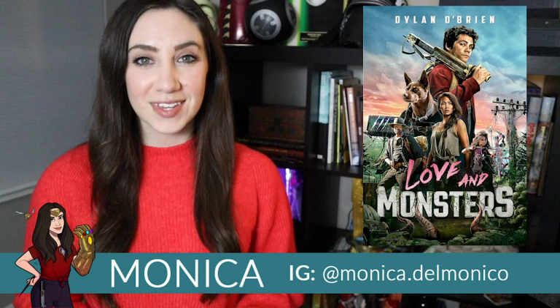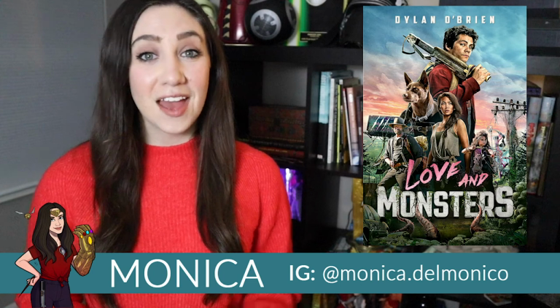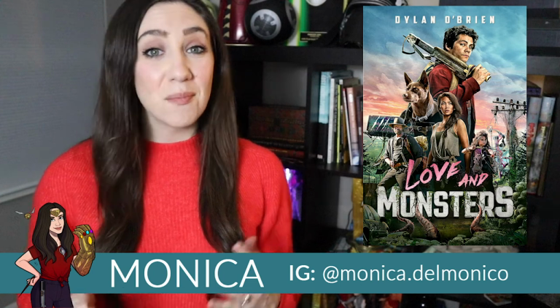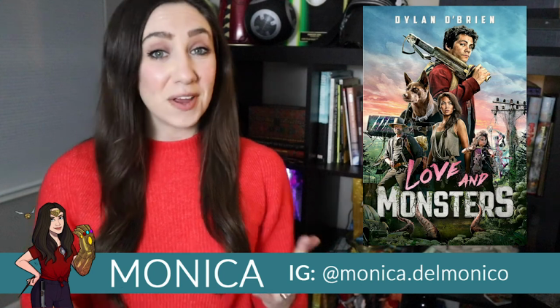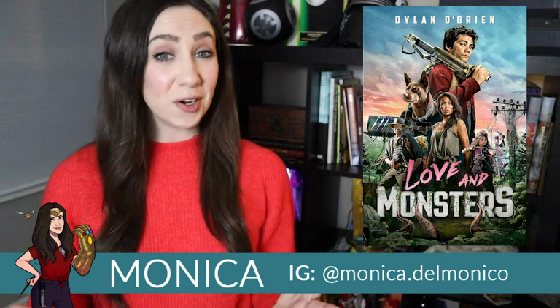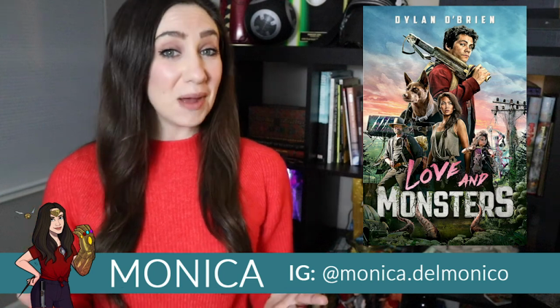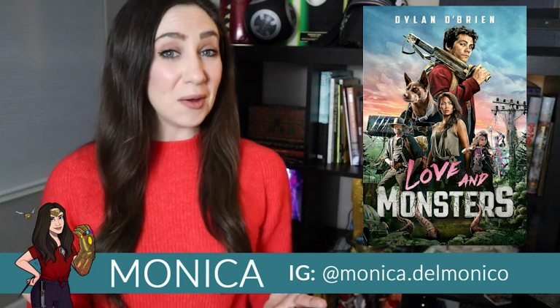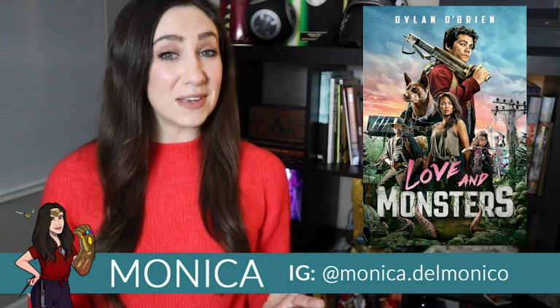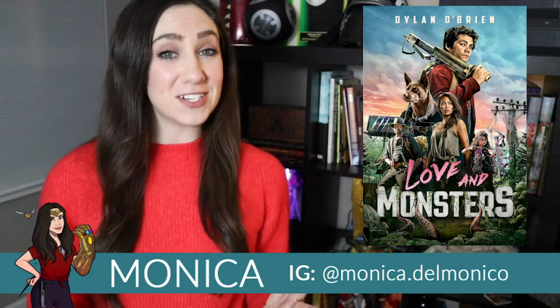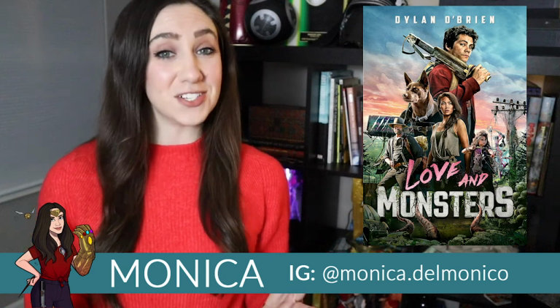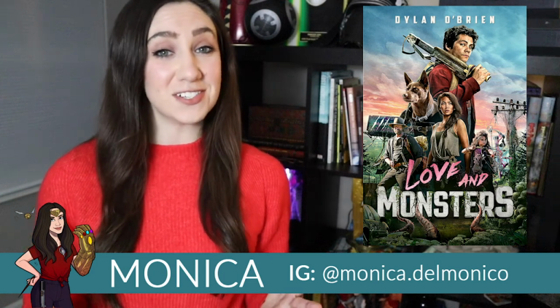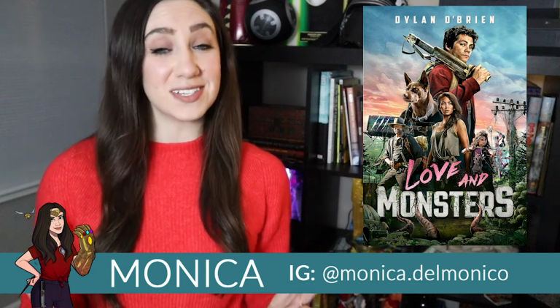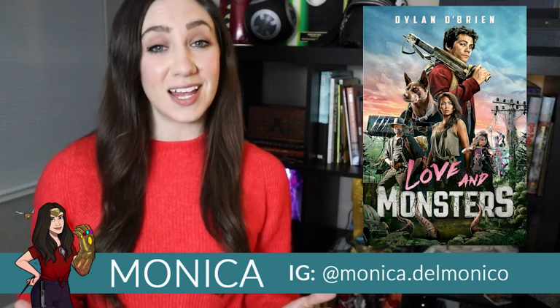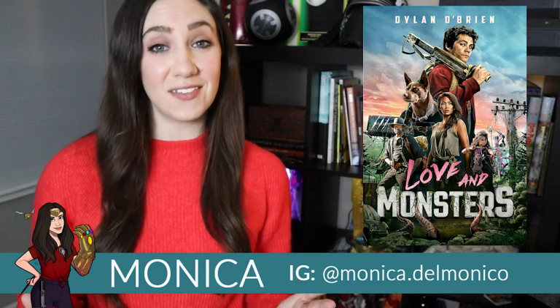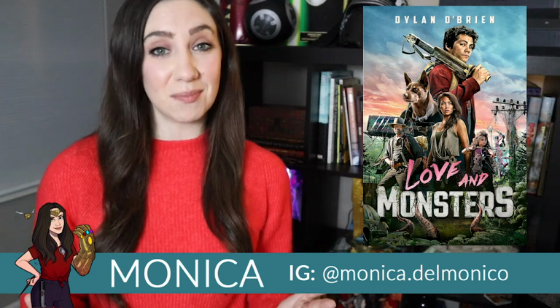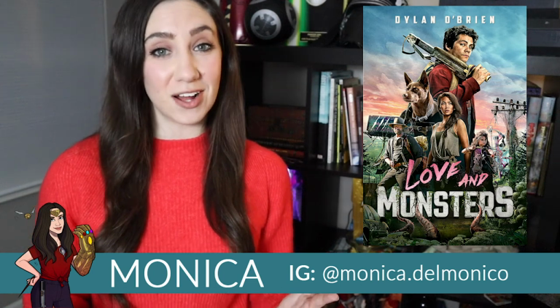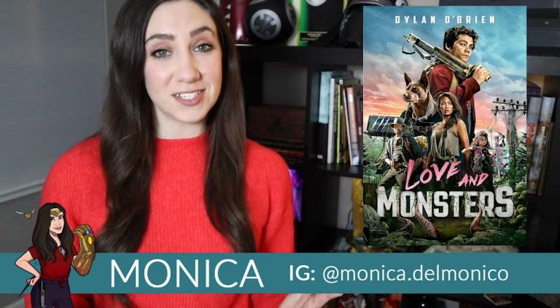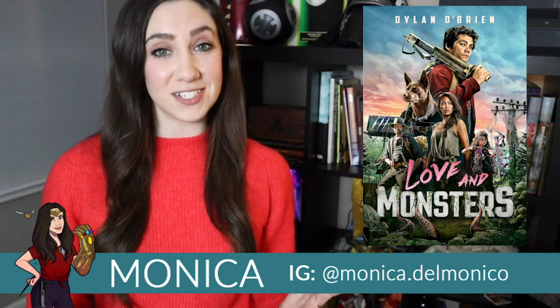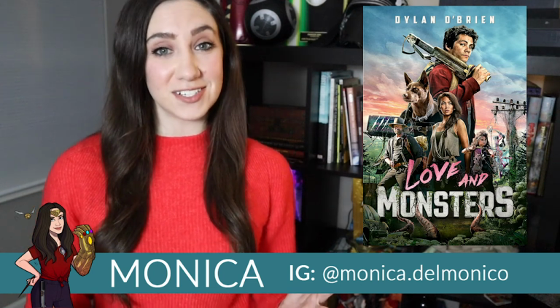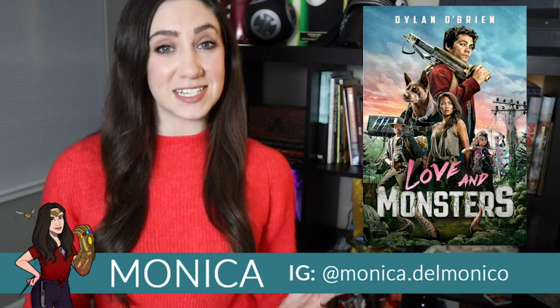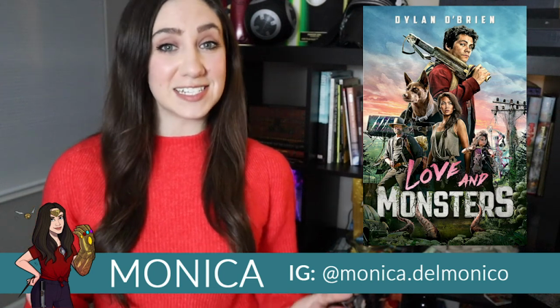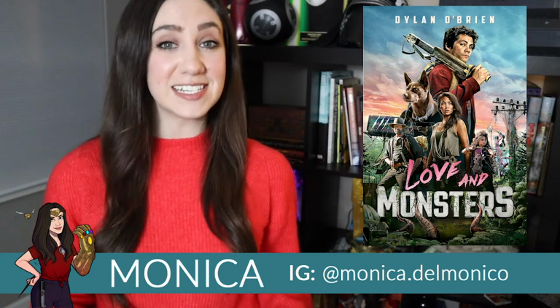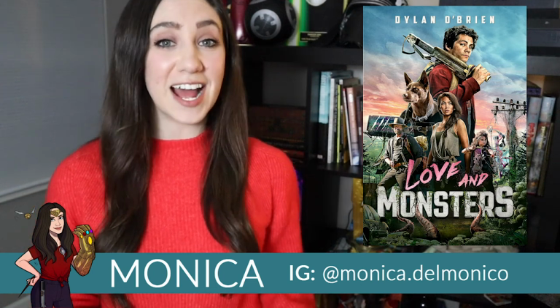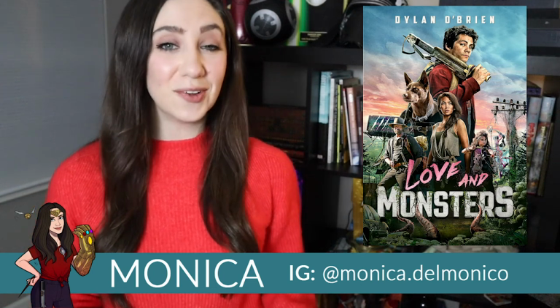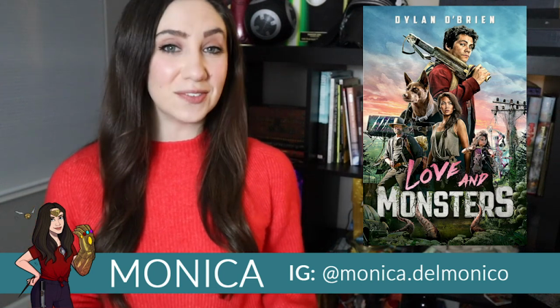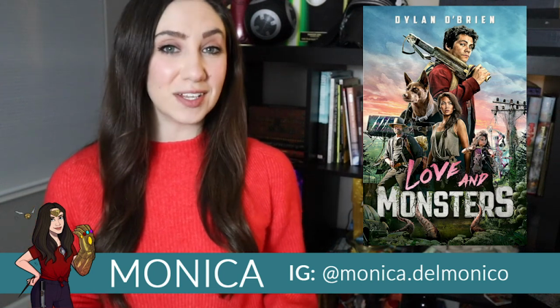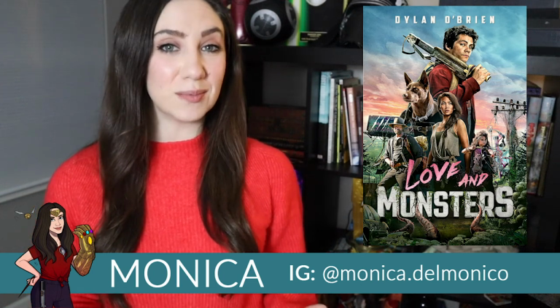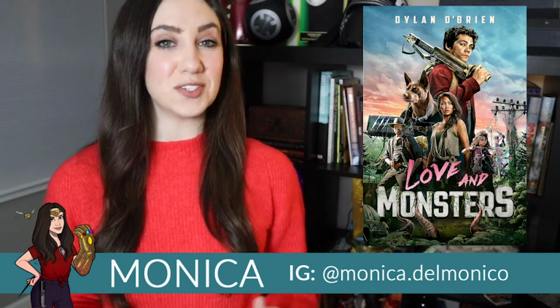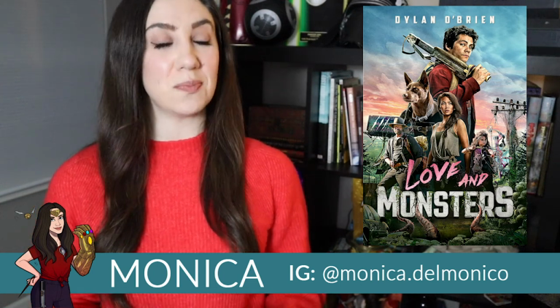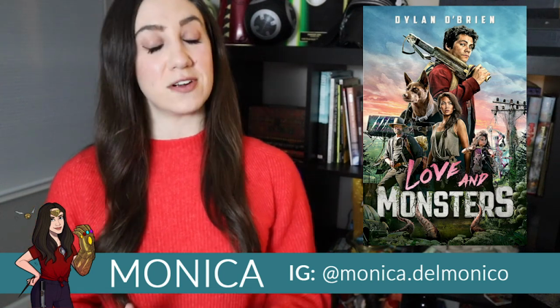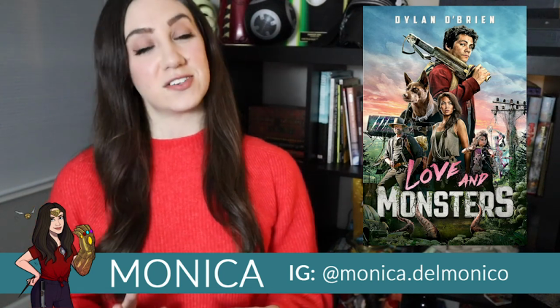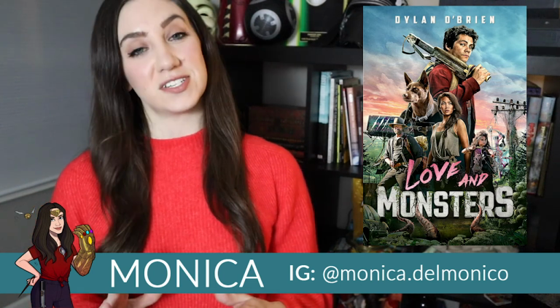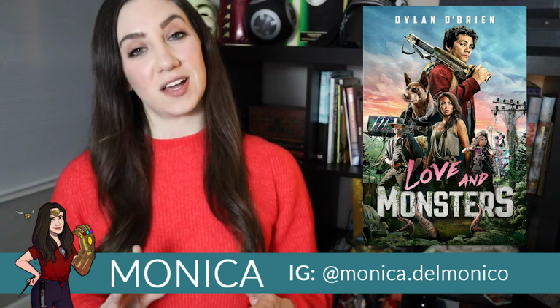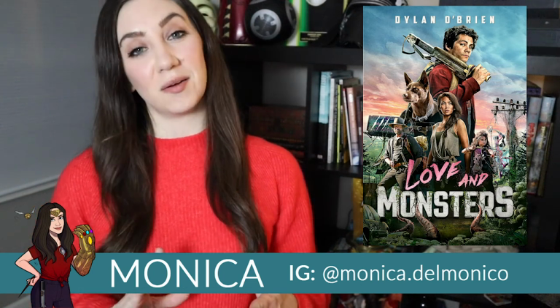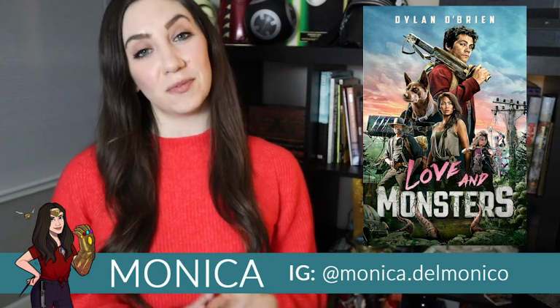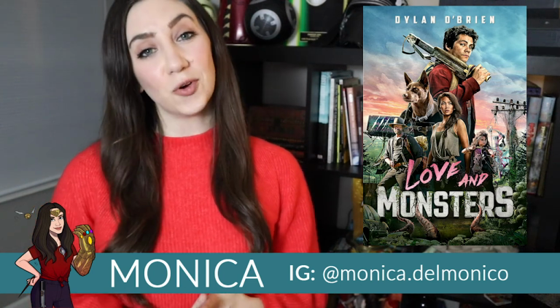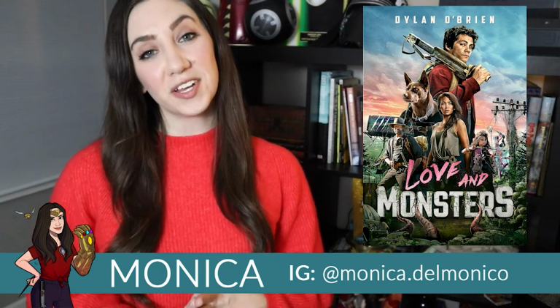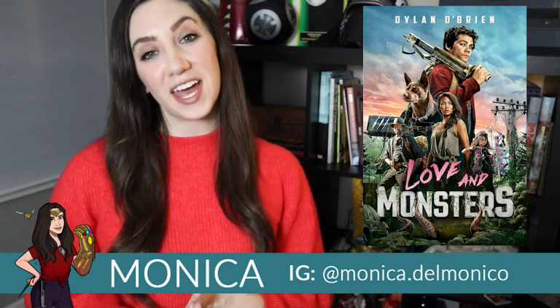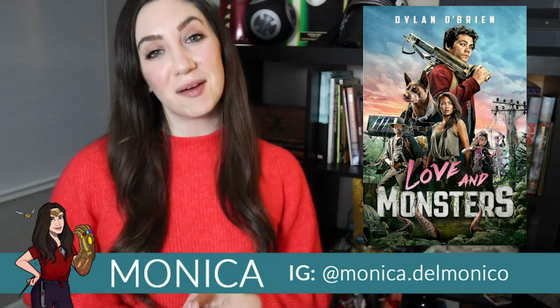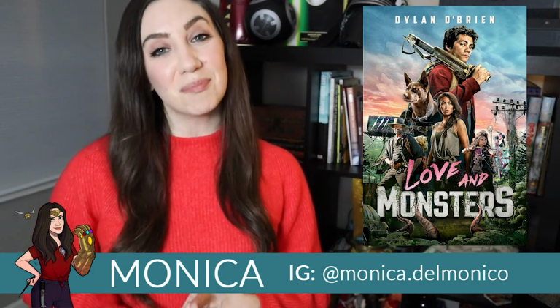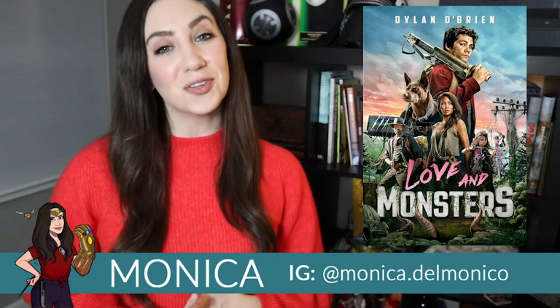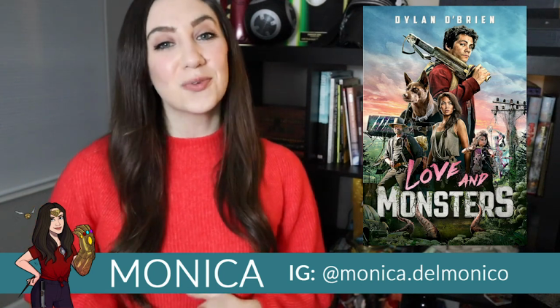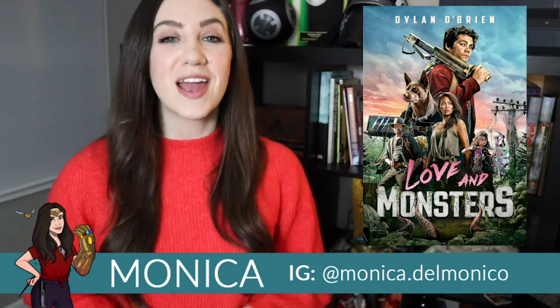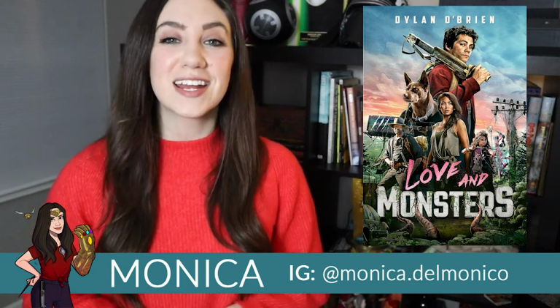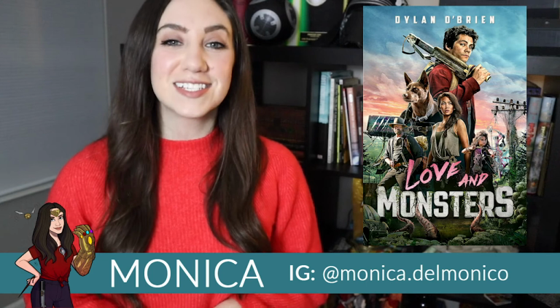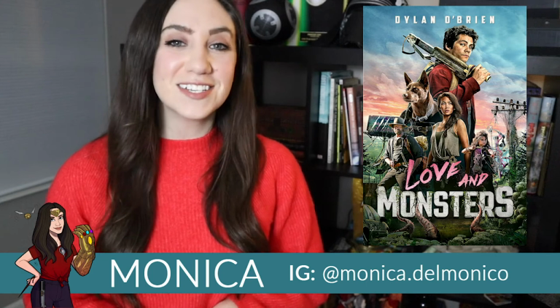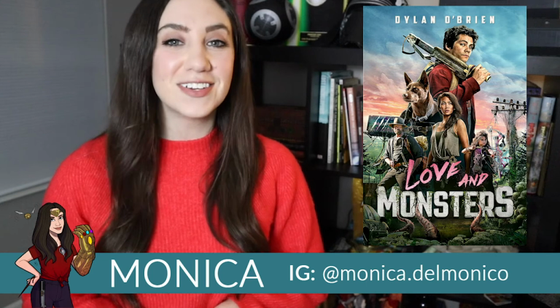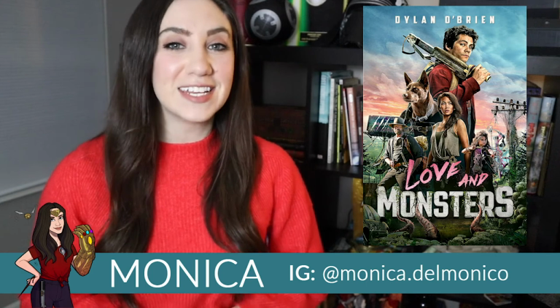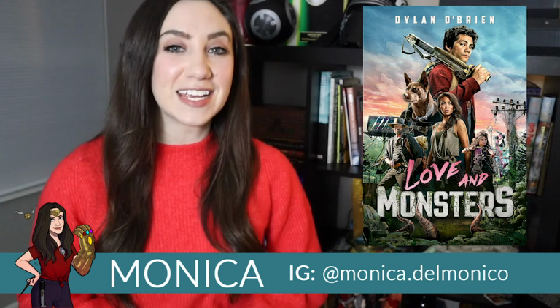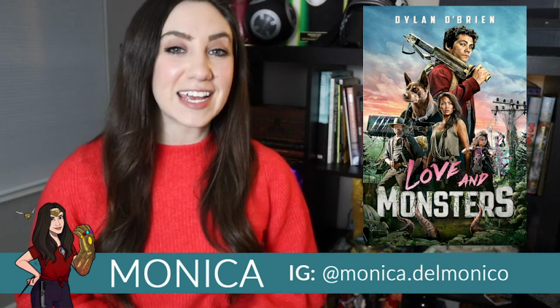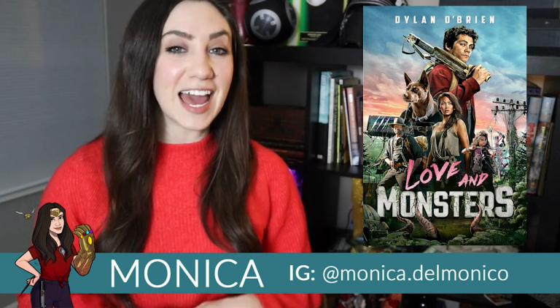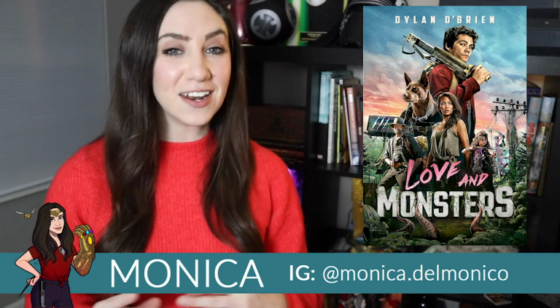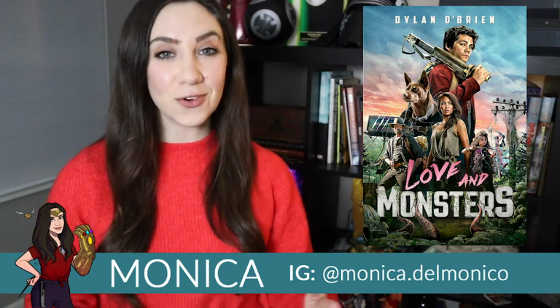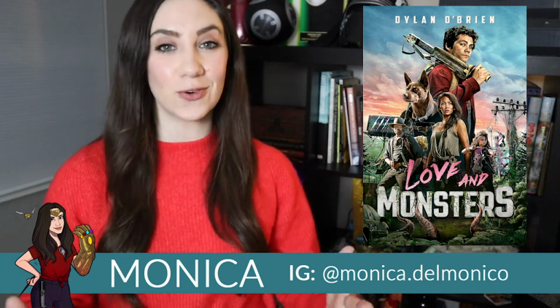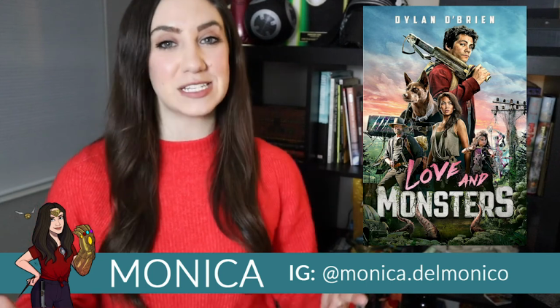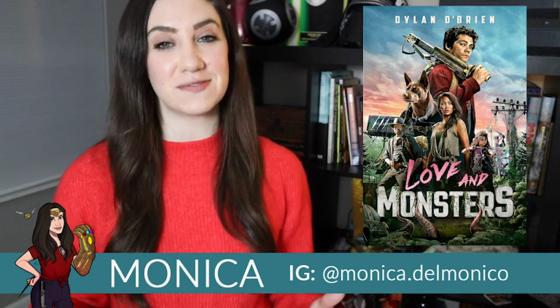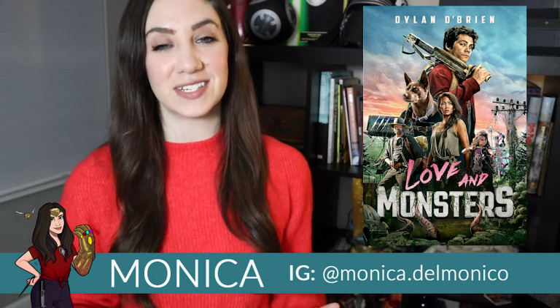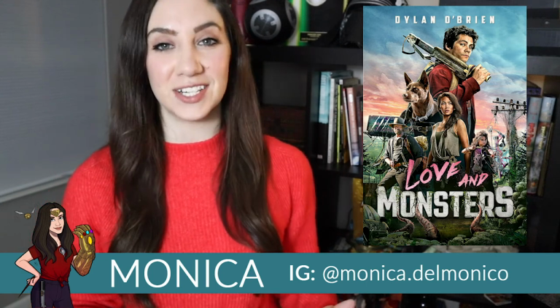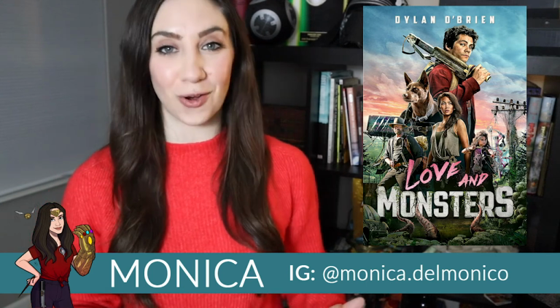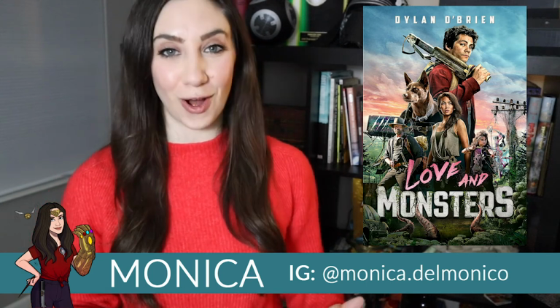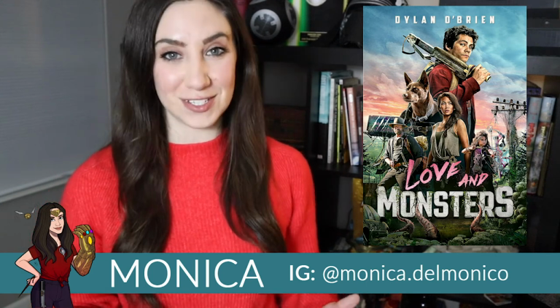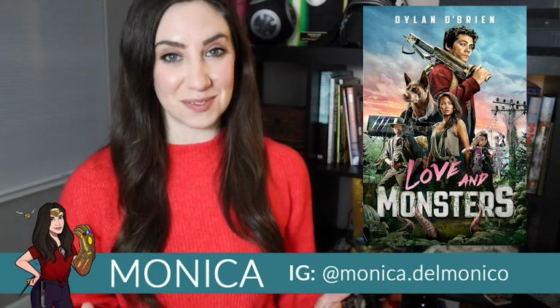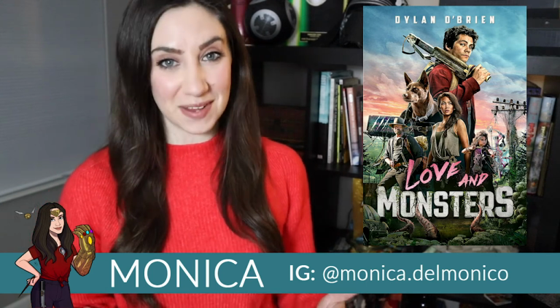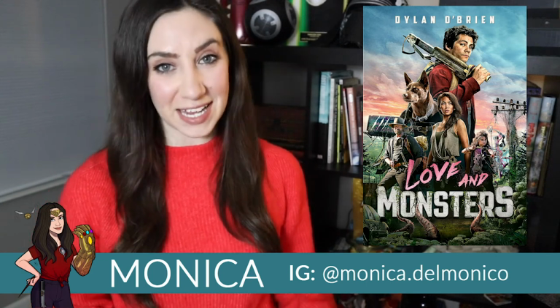Paramount Pictures' Love and Monsters is now available to purchase on 4K, Blu-ray, DVD, and video on demand.